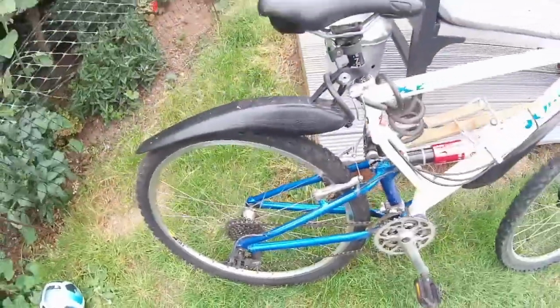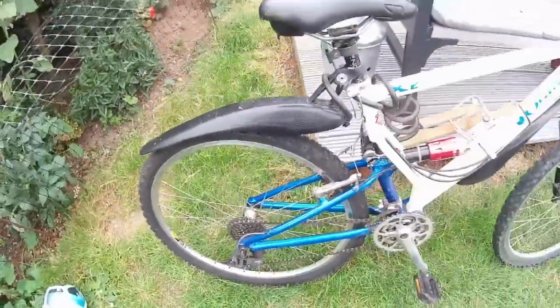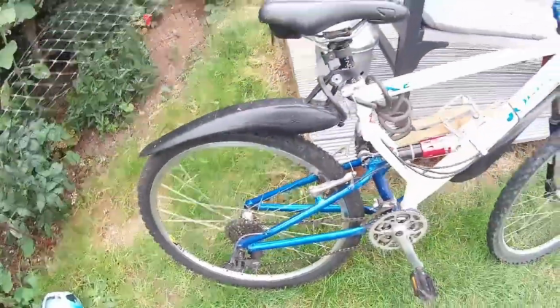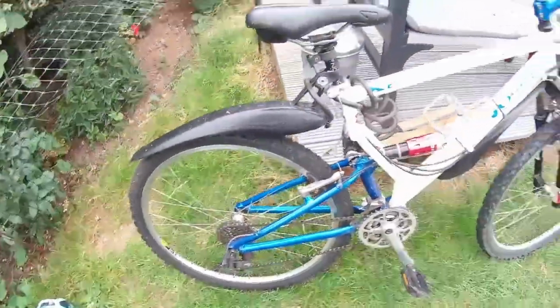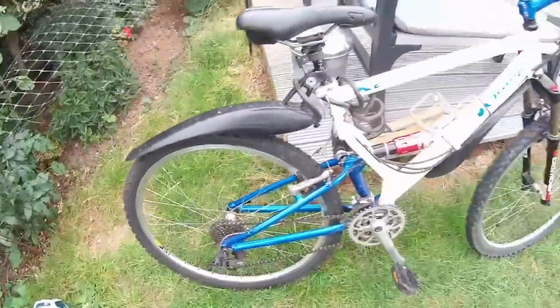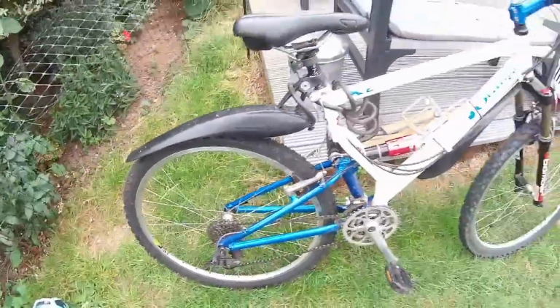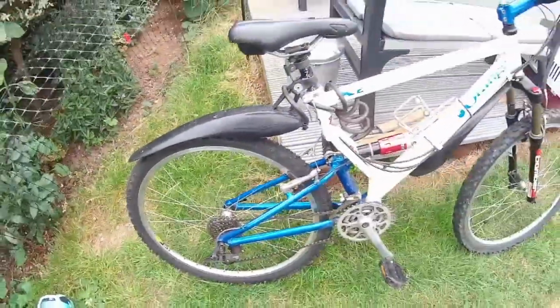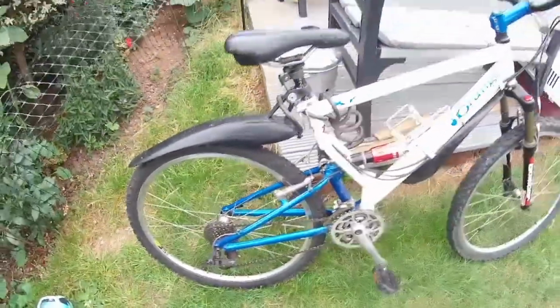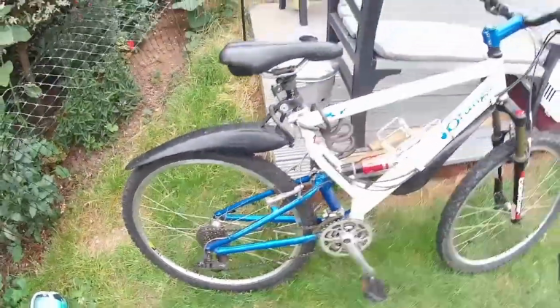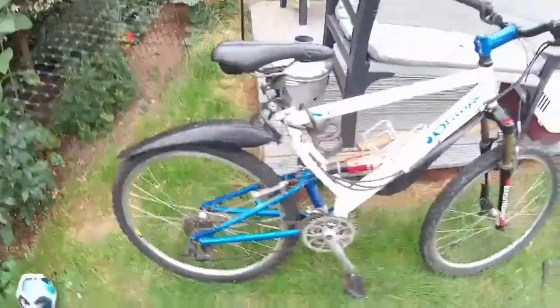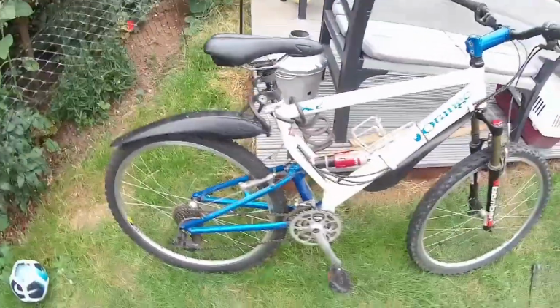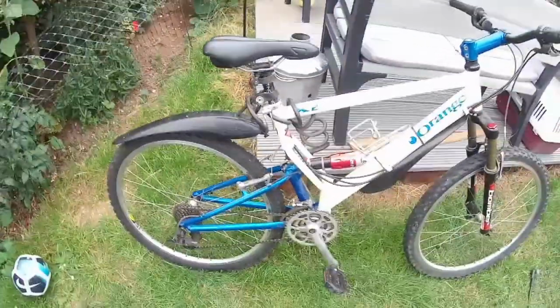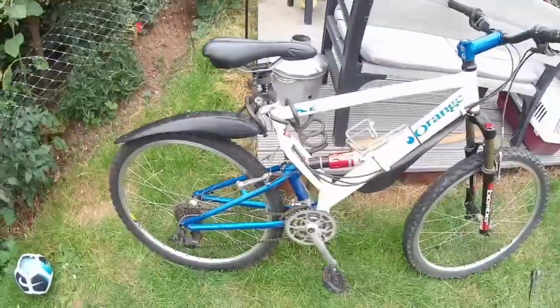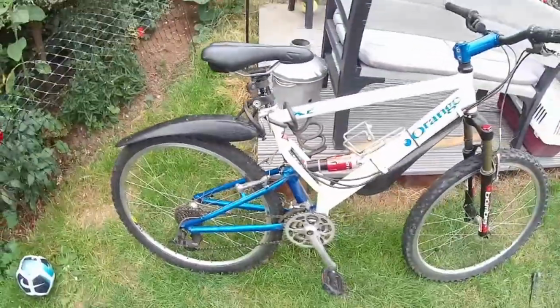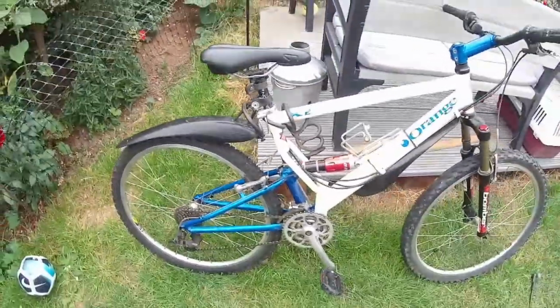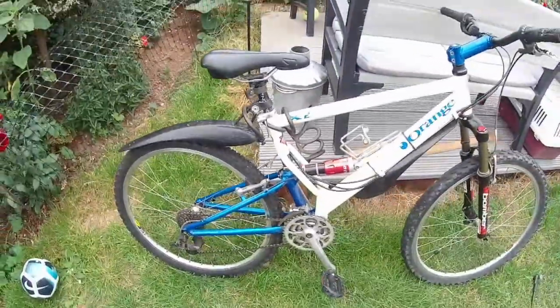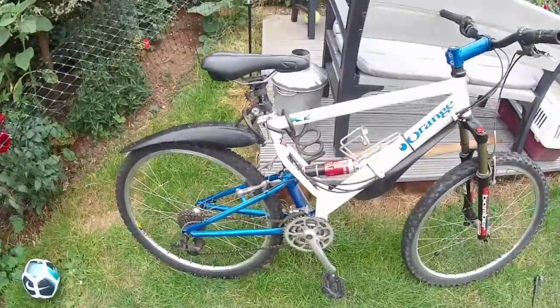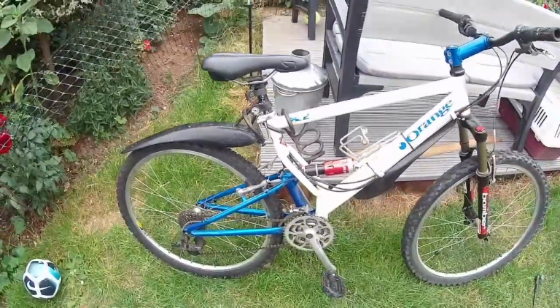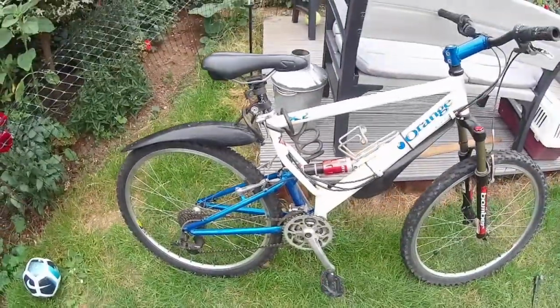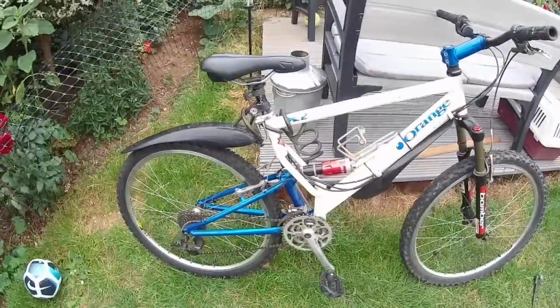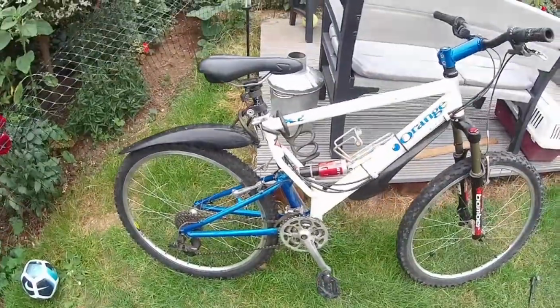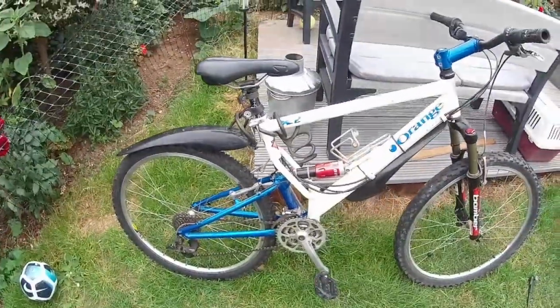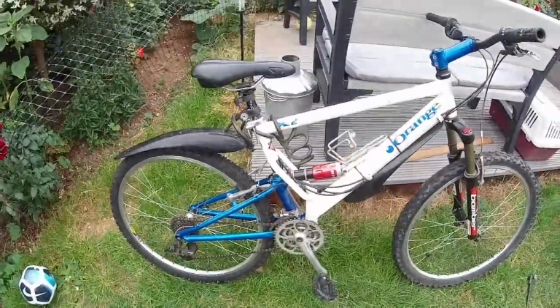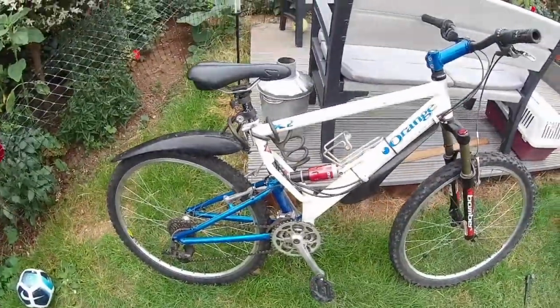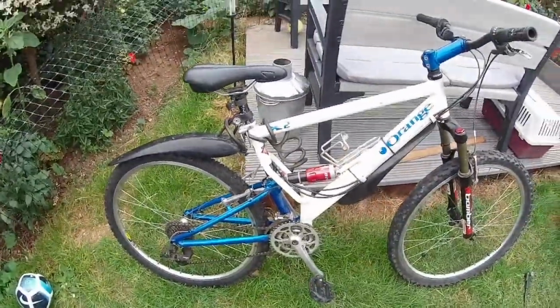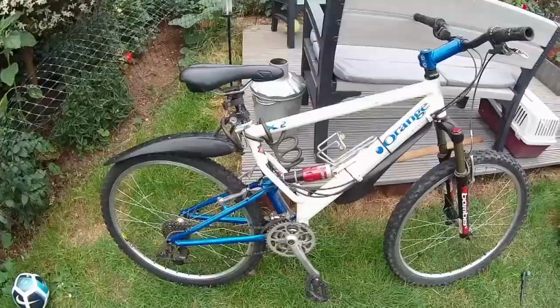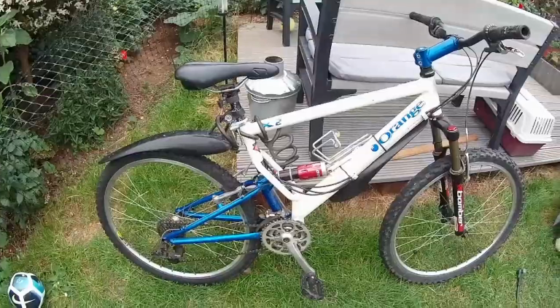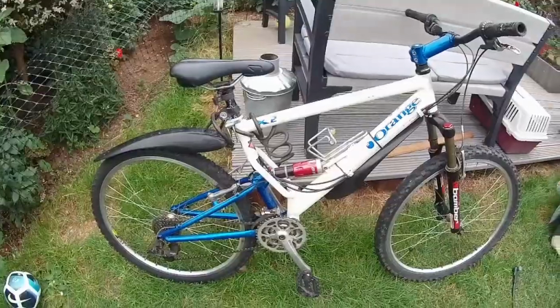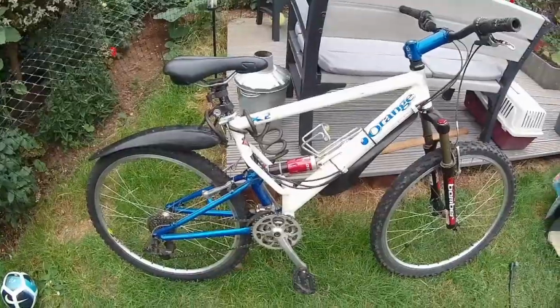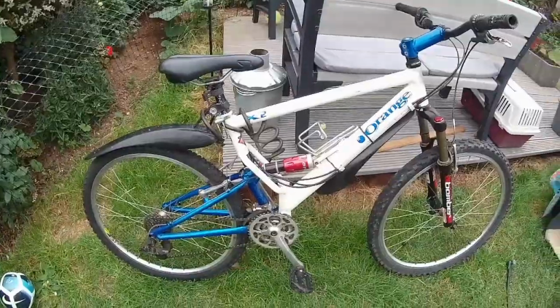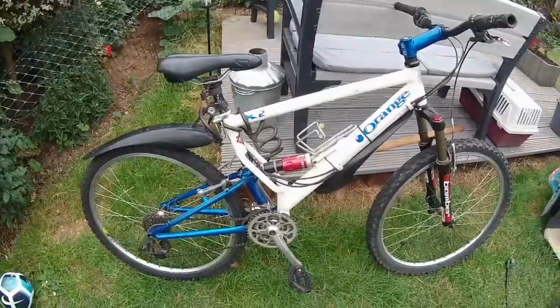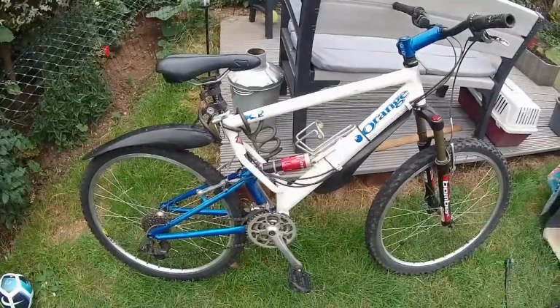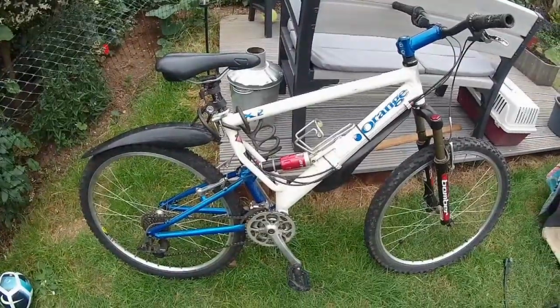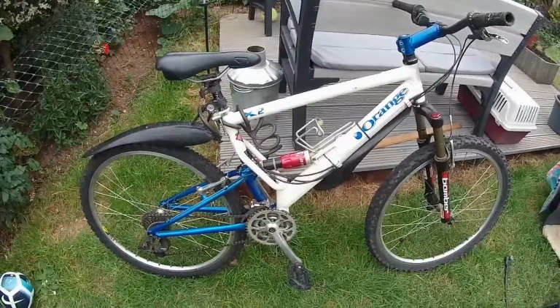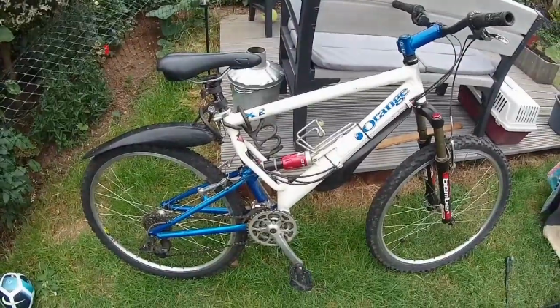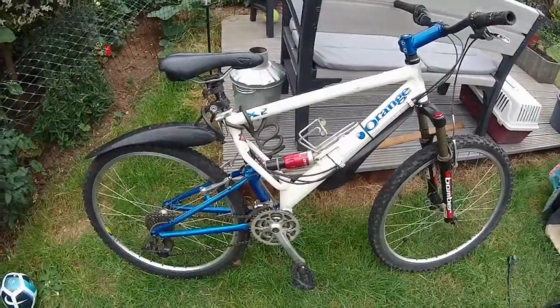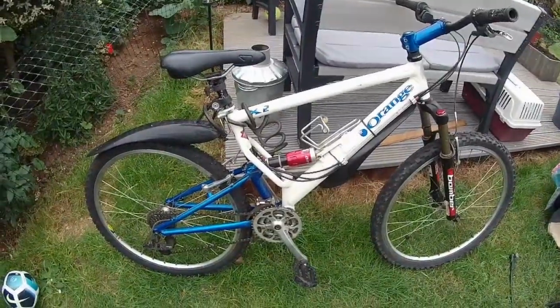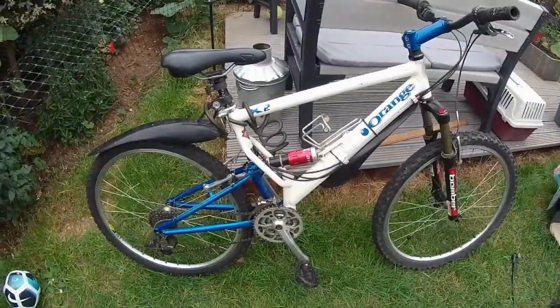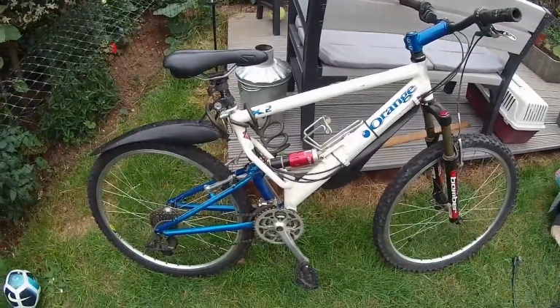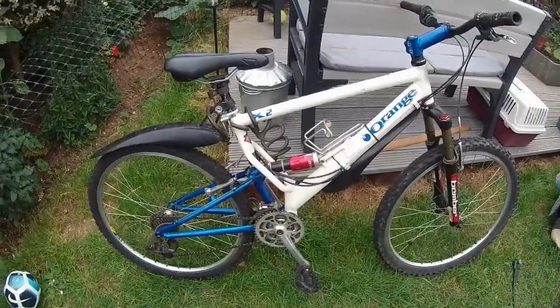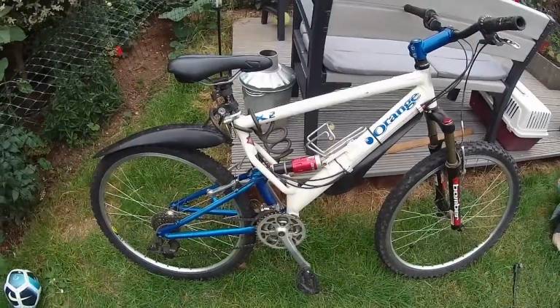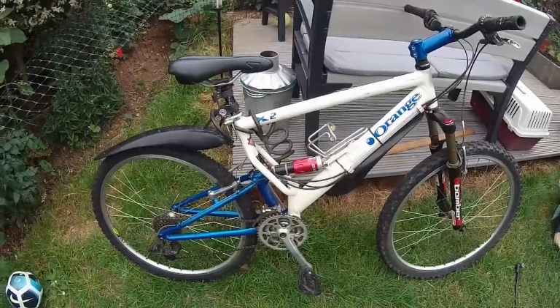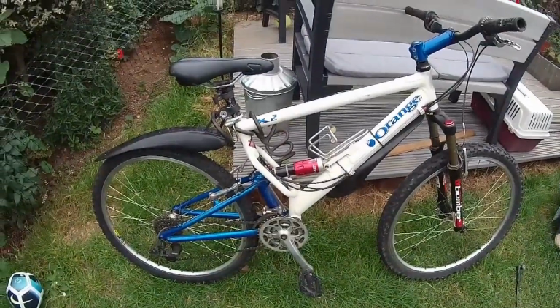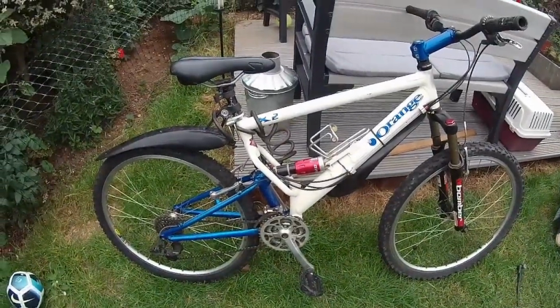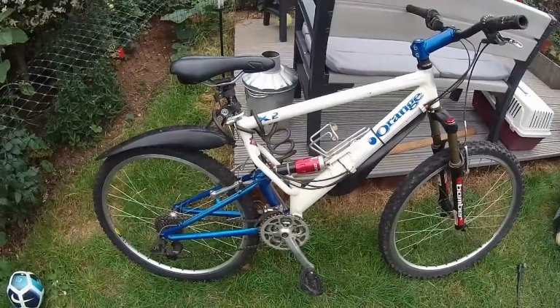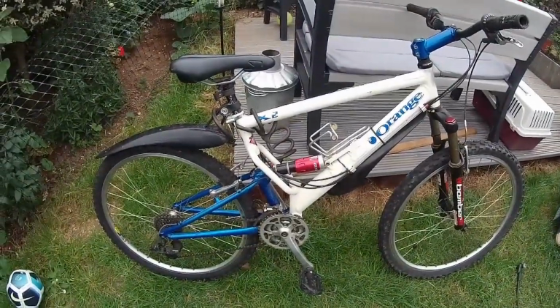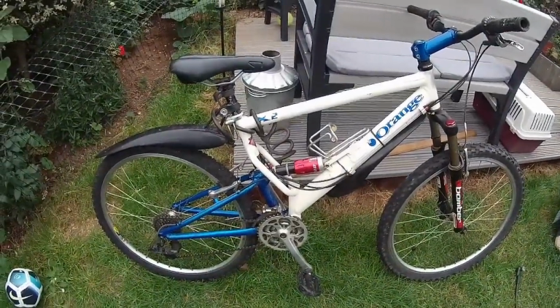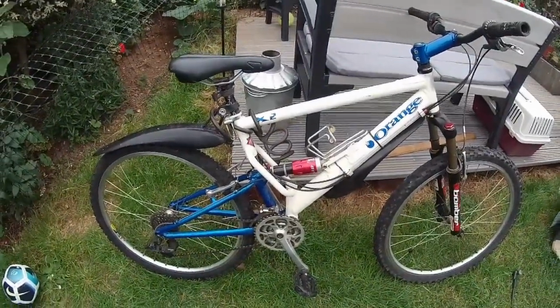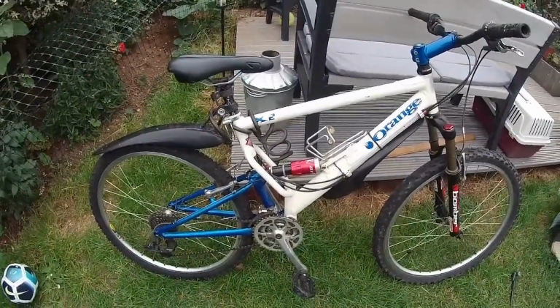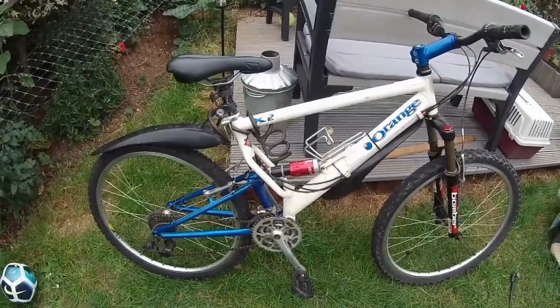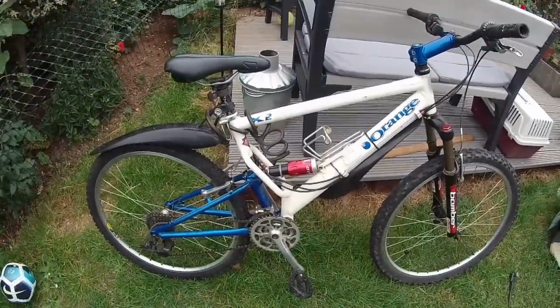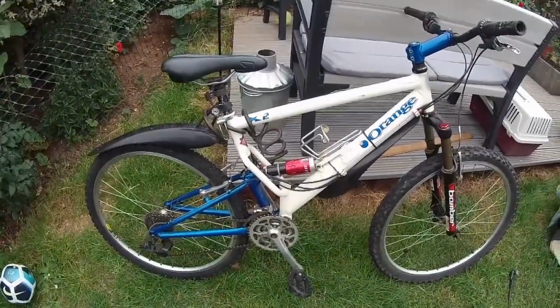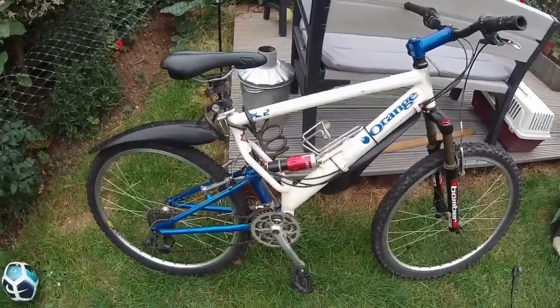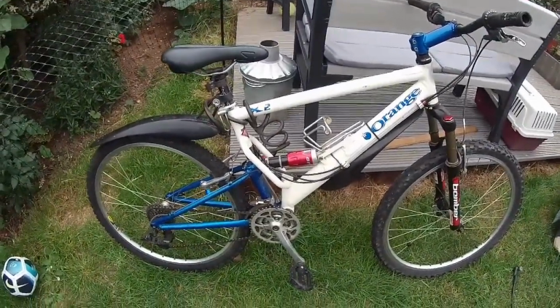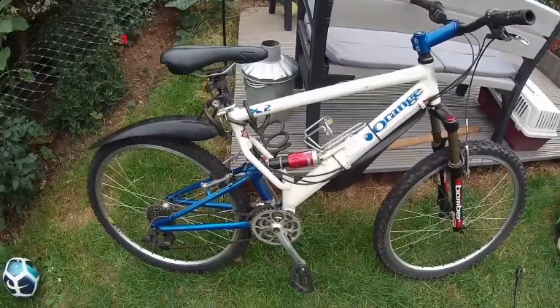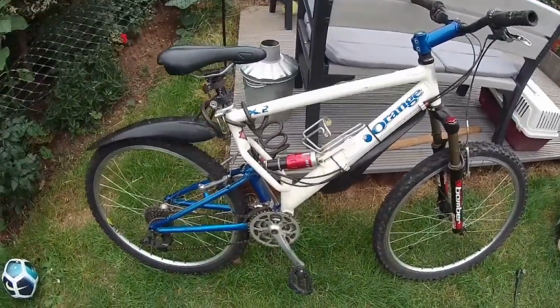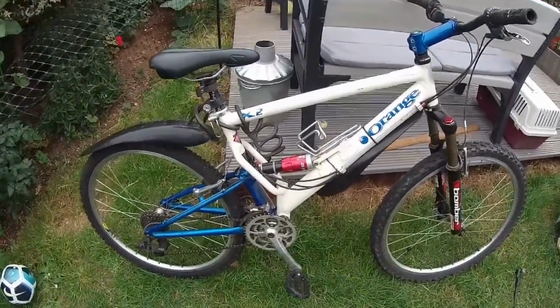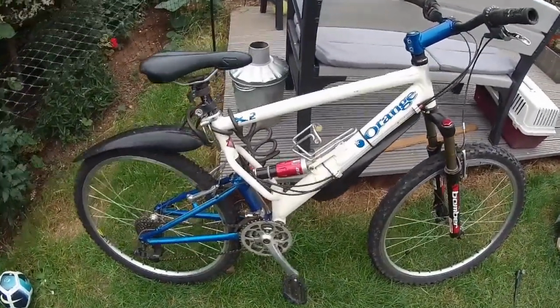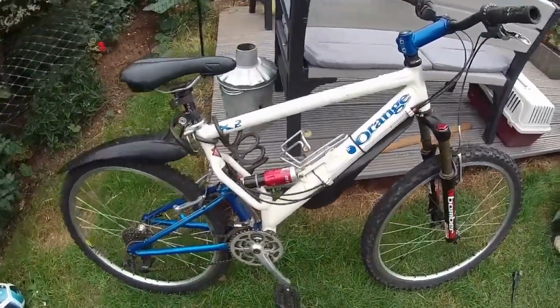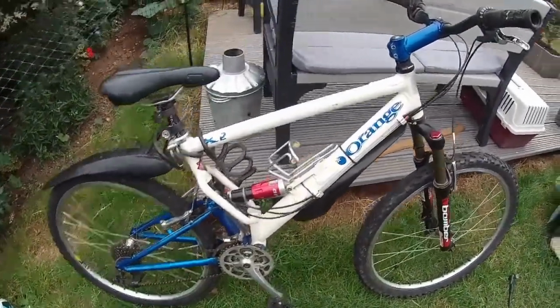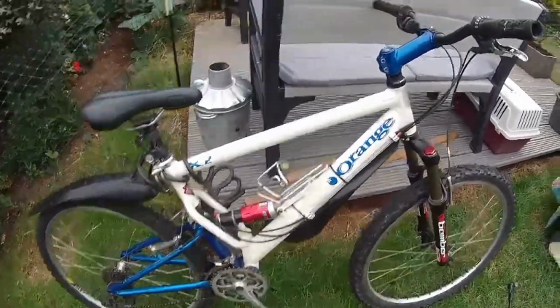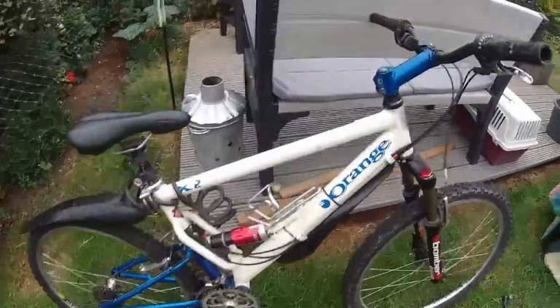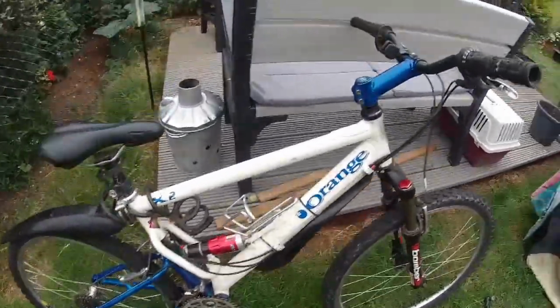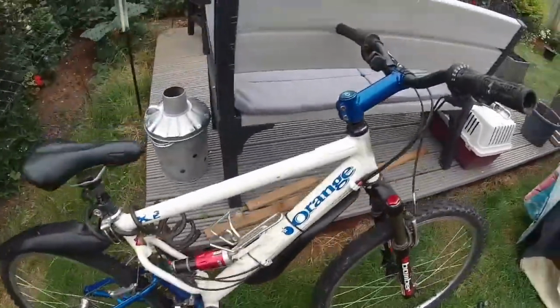What you're looking at here is an Orange X2 from 1997. It's a pretty original example.